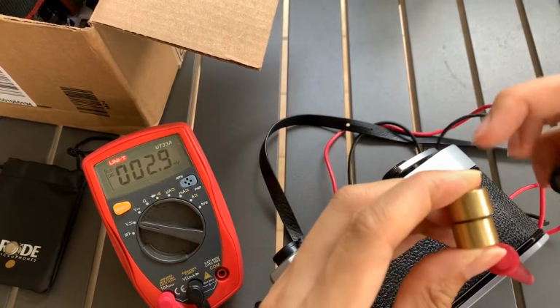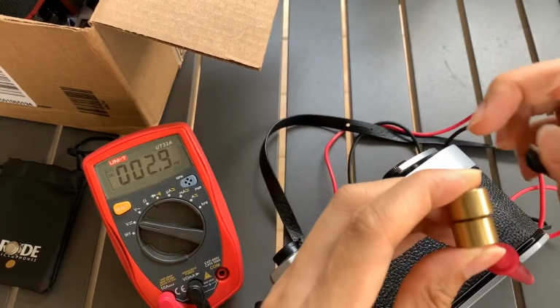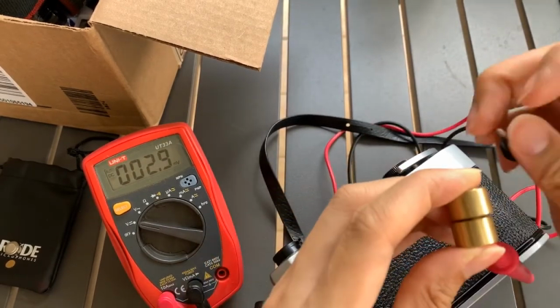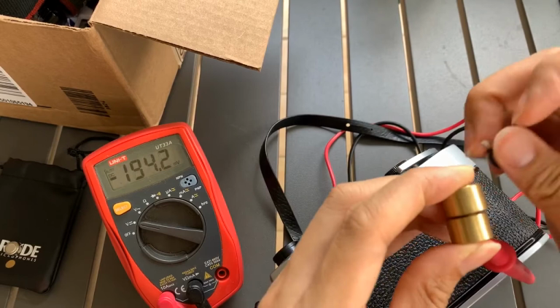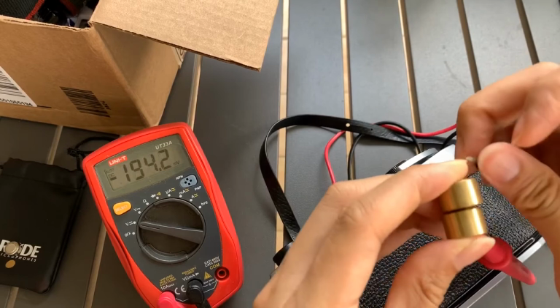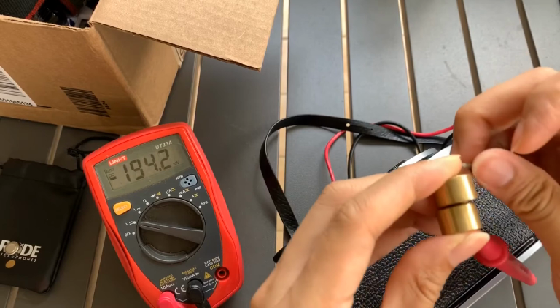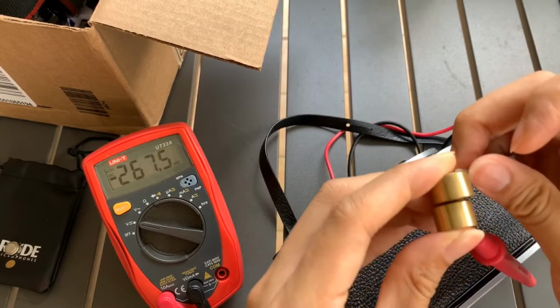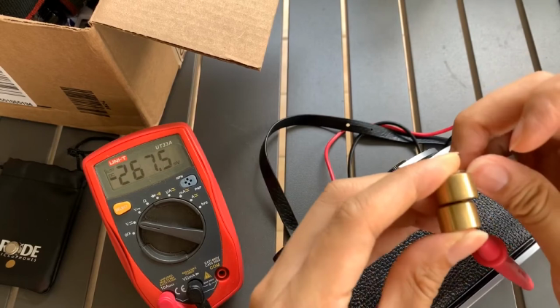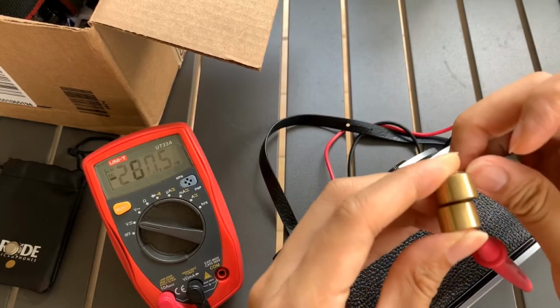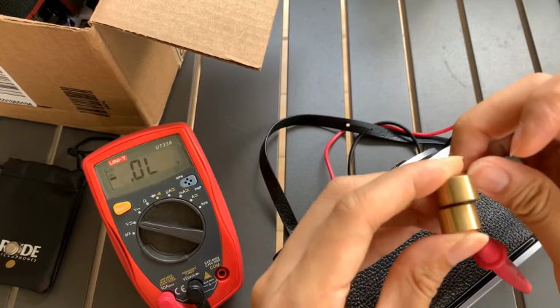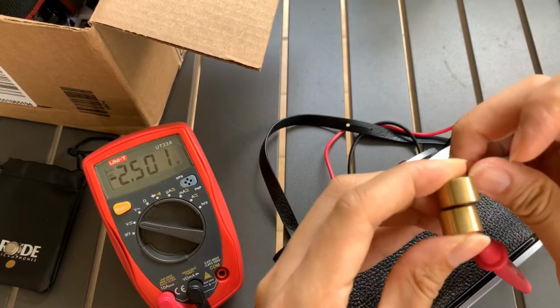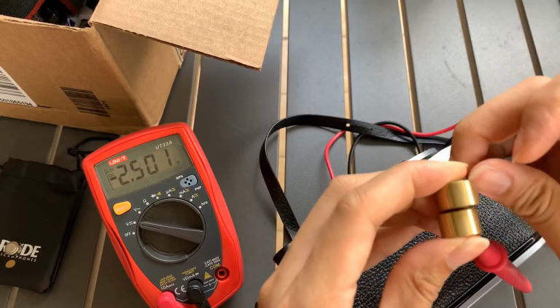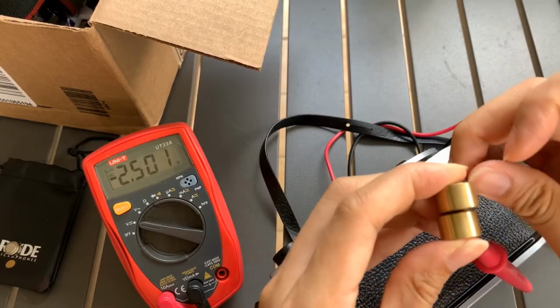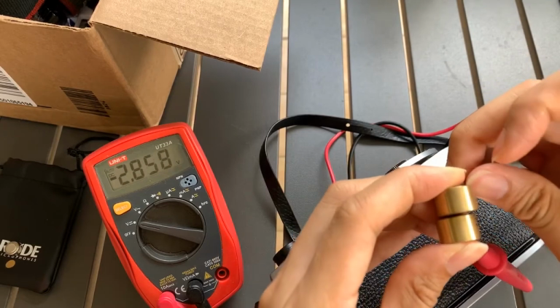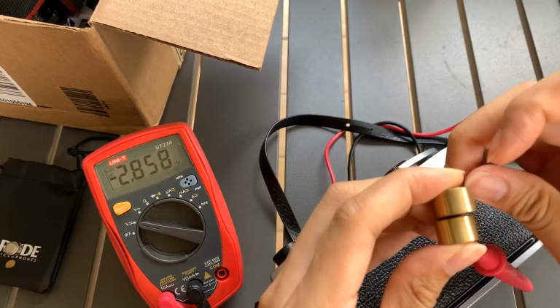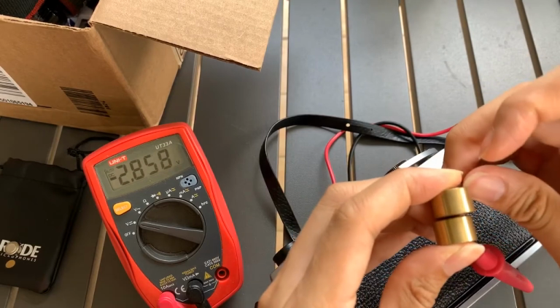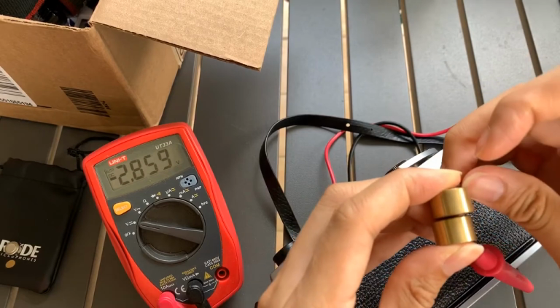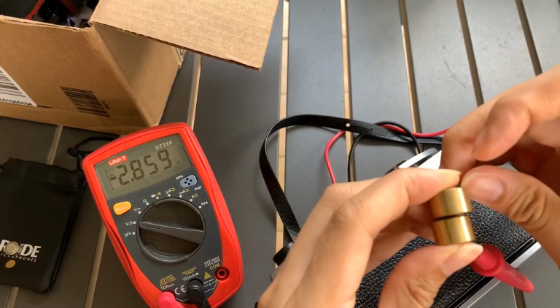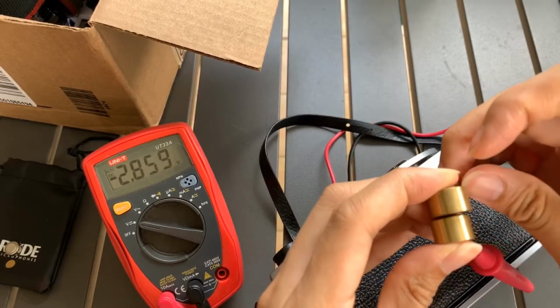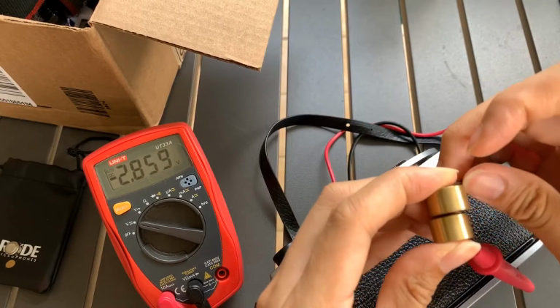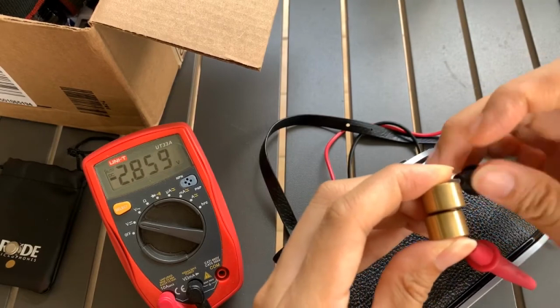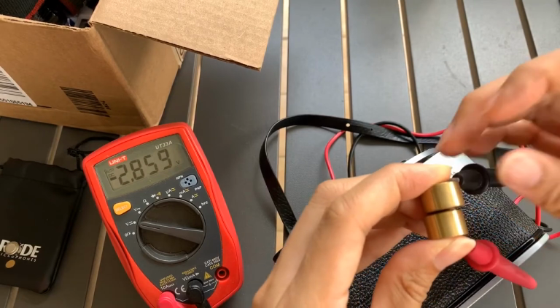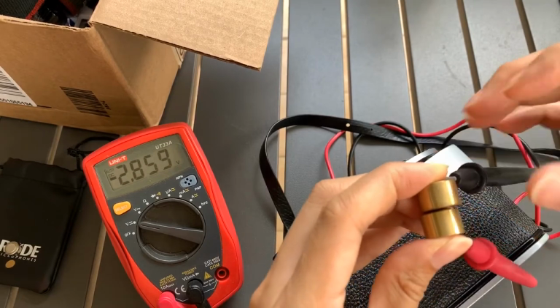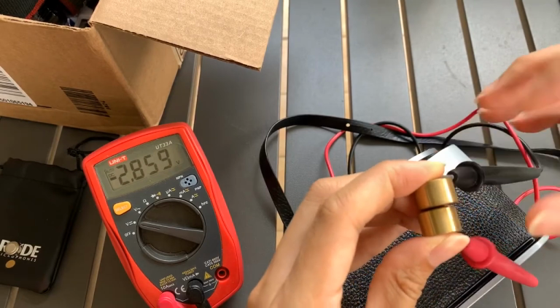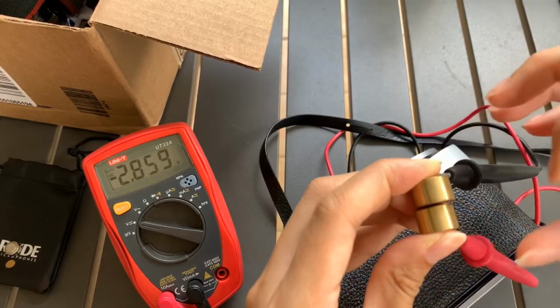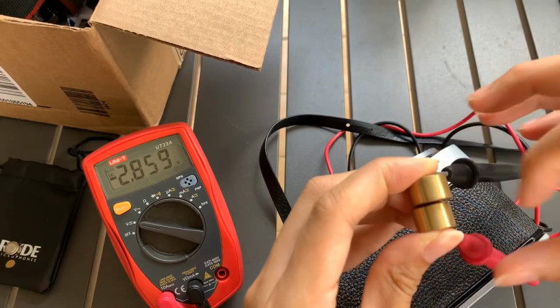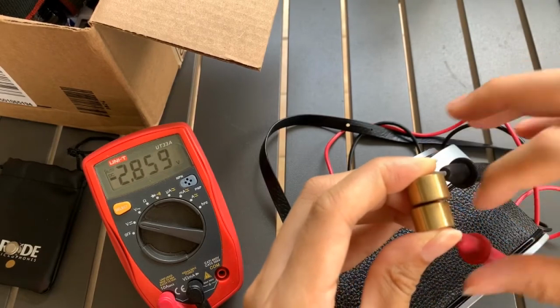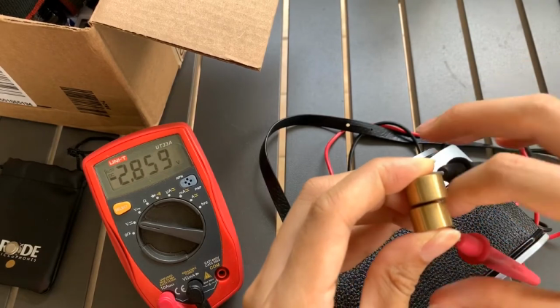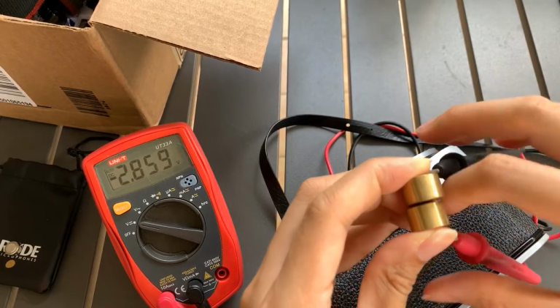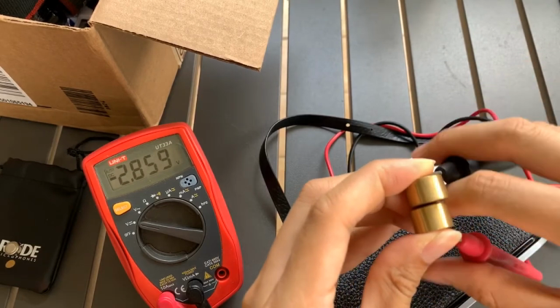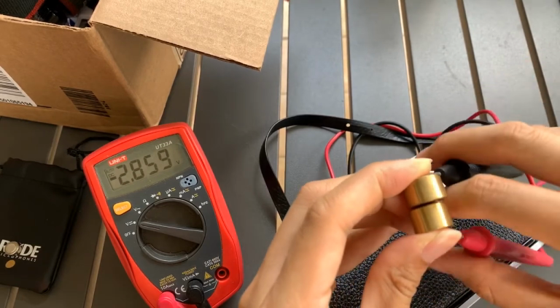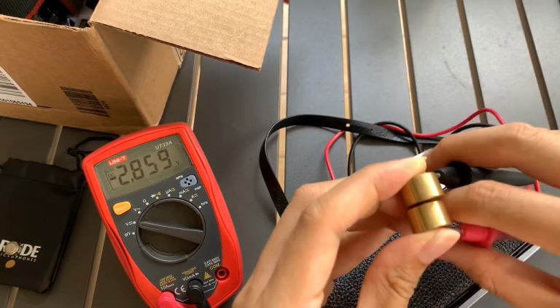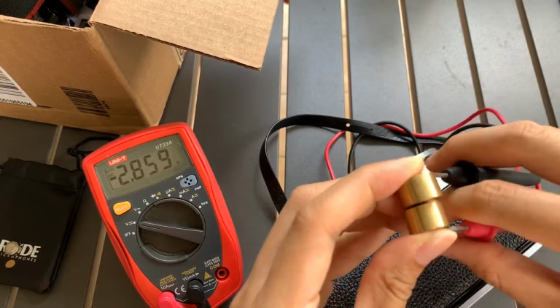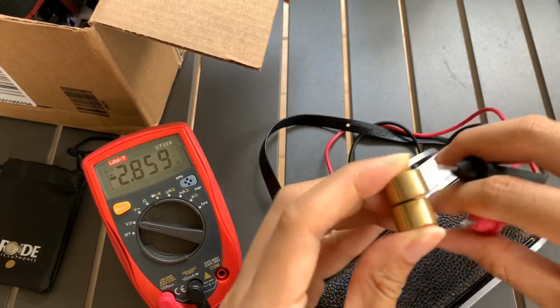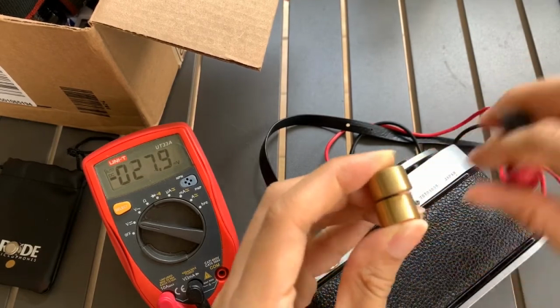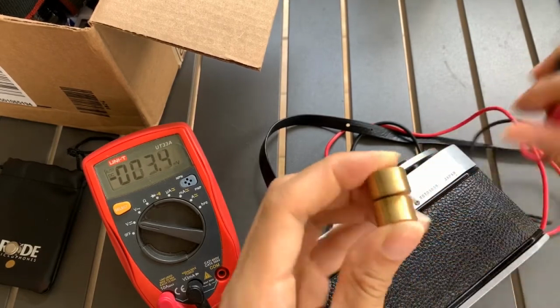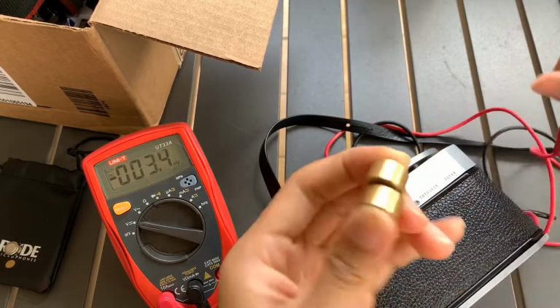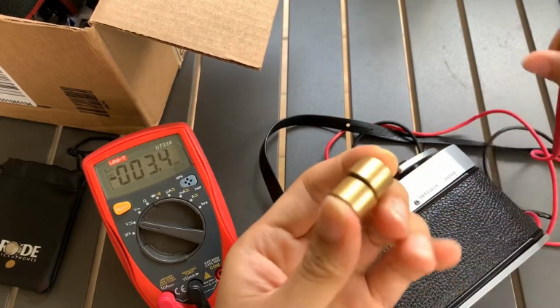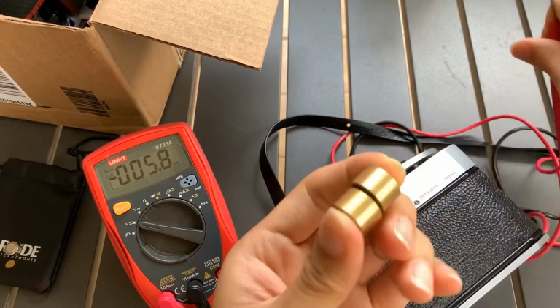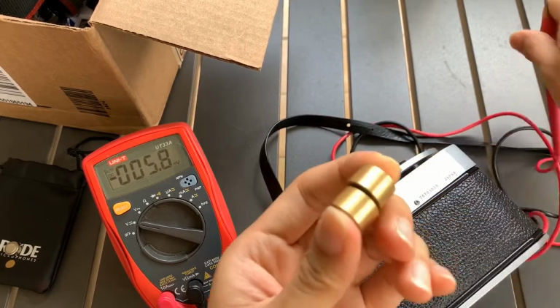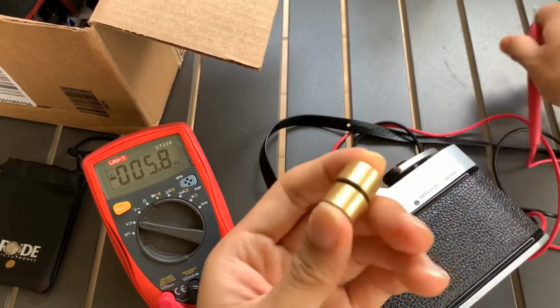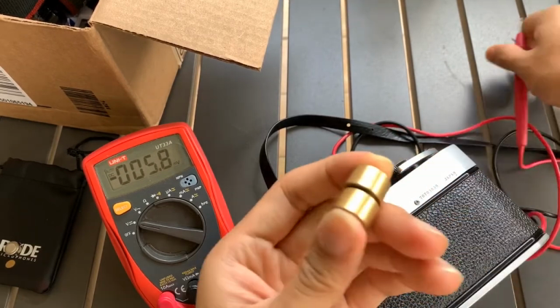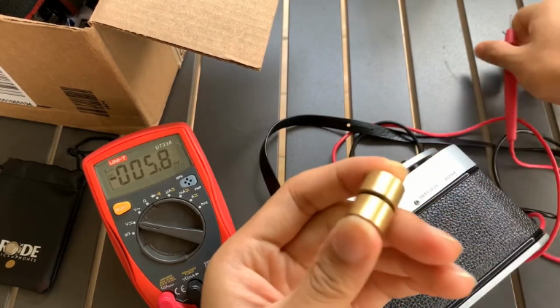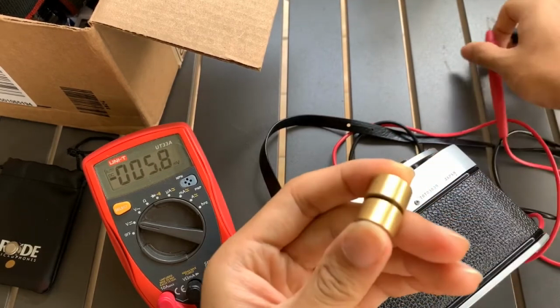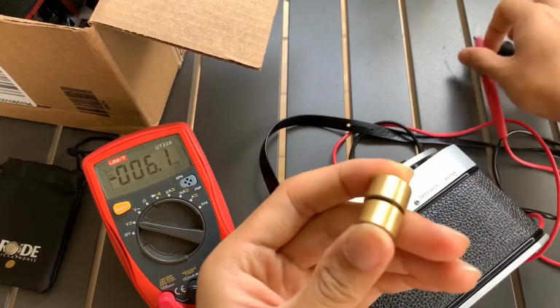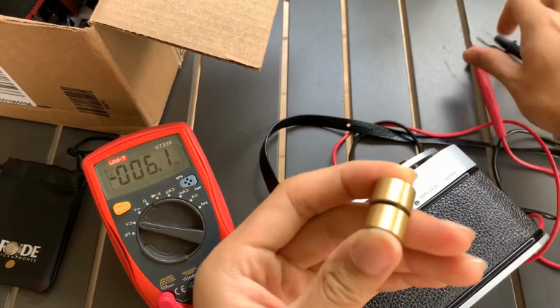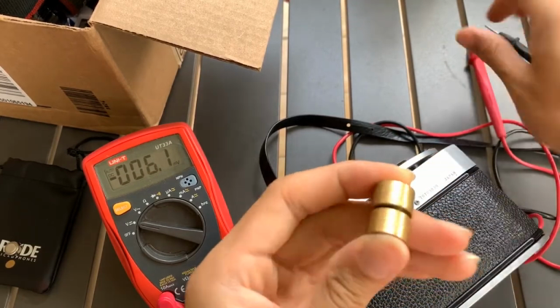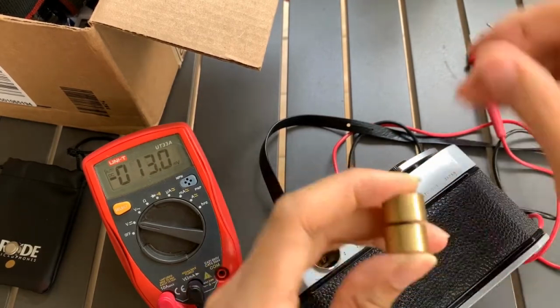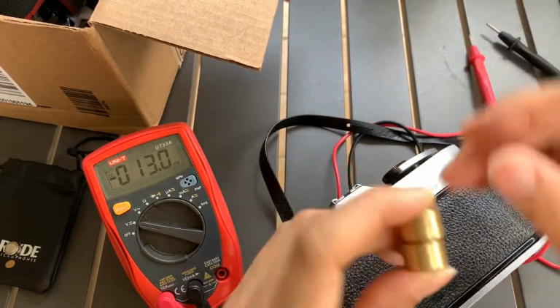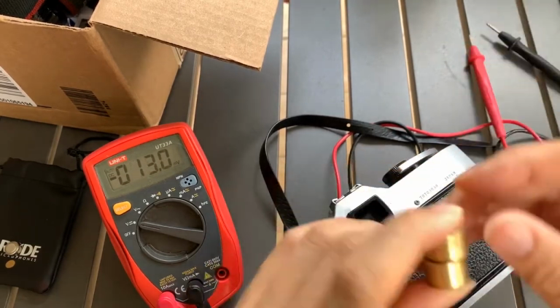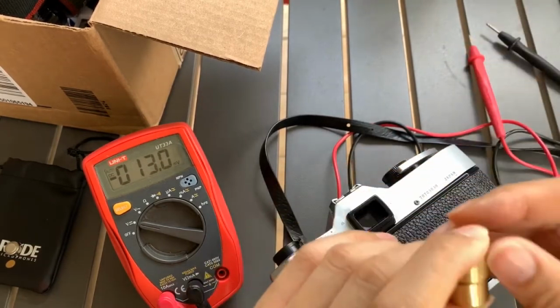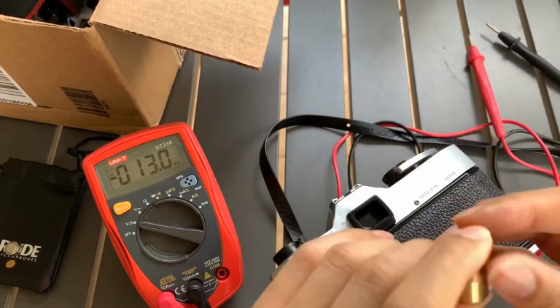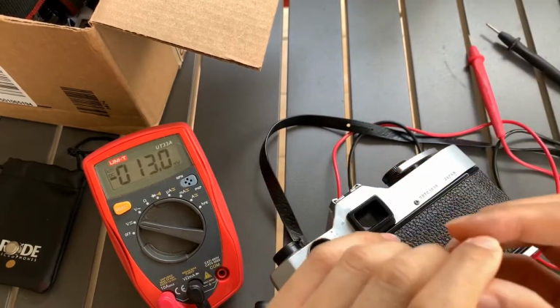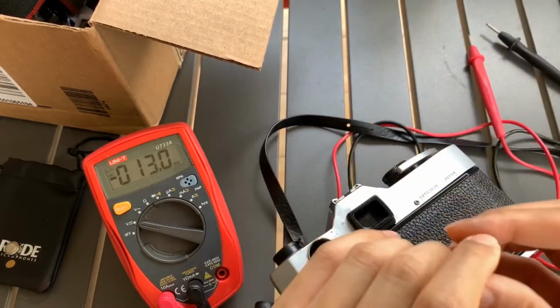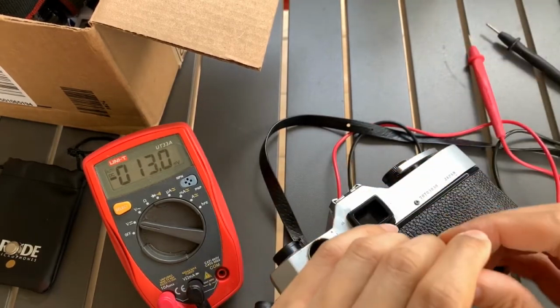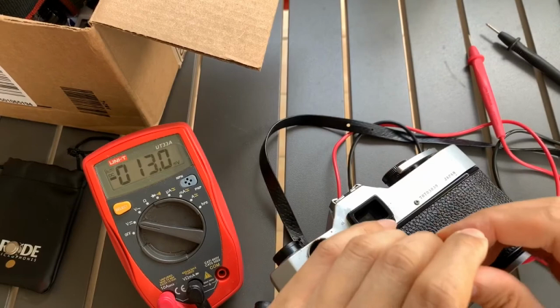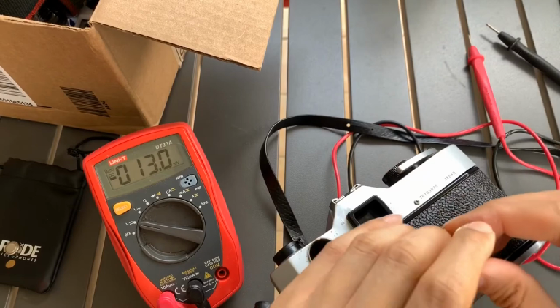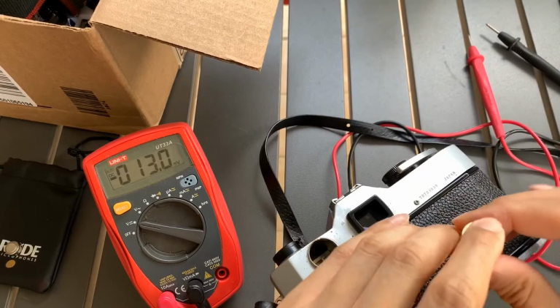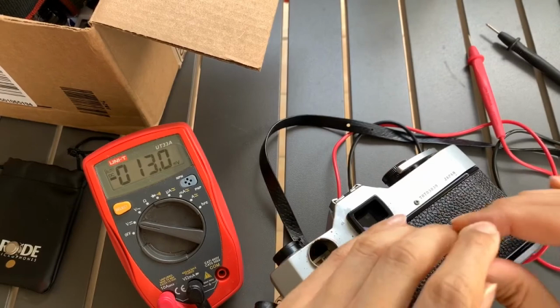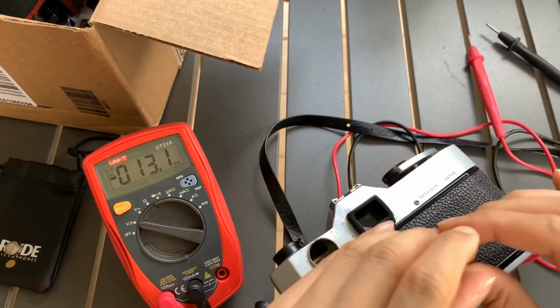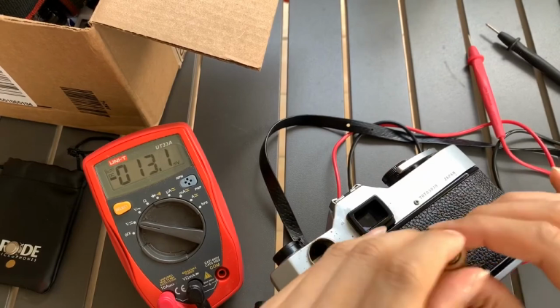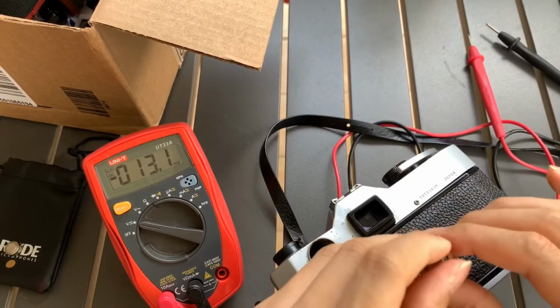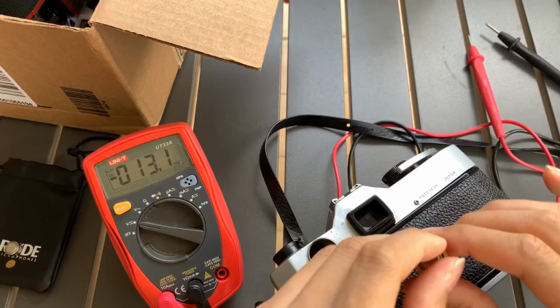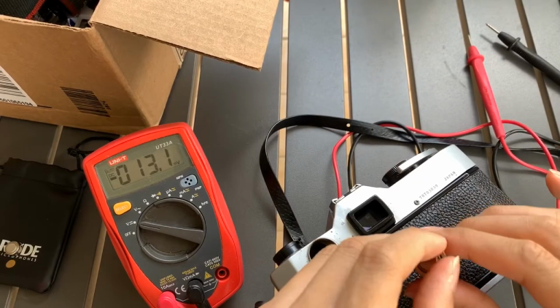Let me show you the voltage — it's 2.85 volts. So these are the depleted LR44s which I will put in.